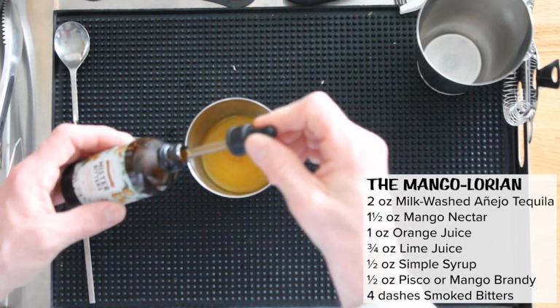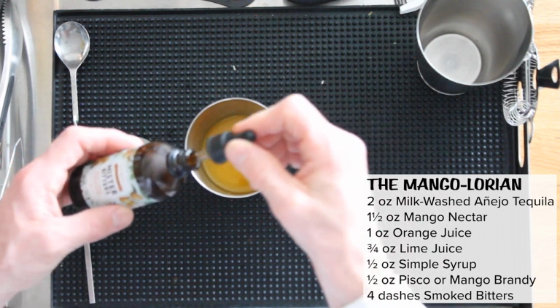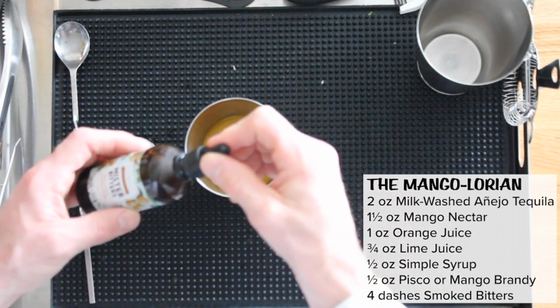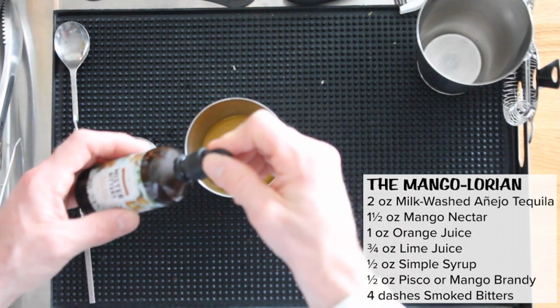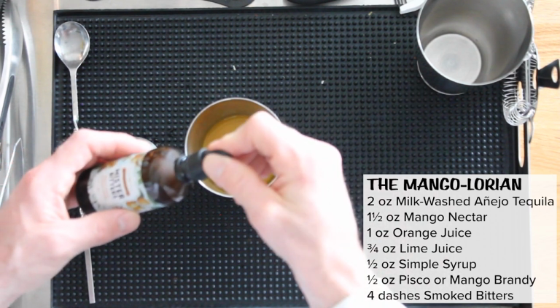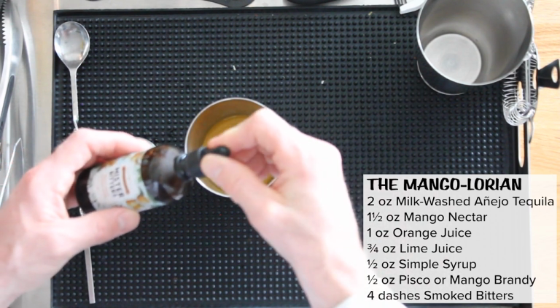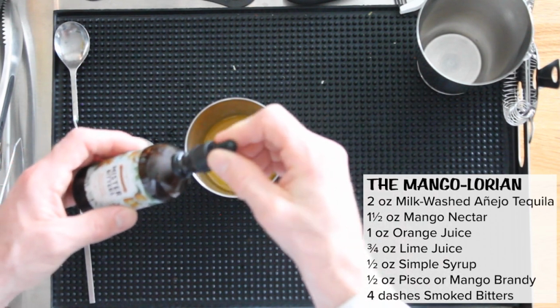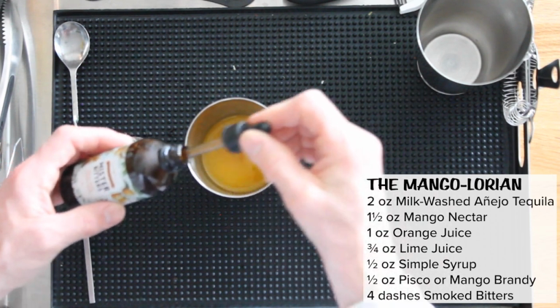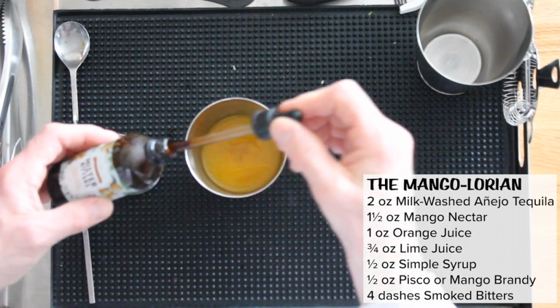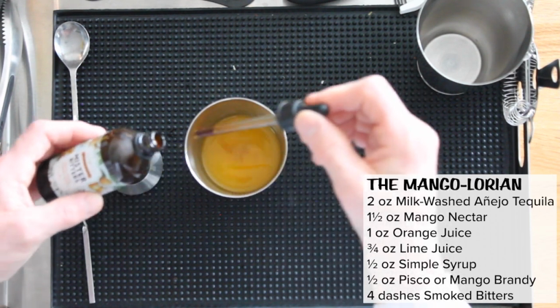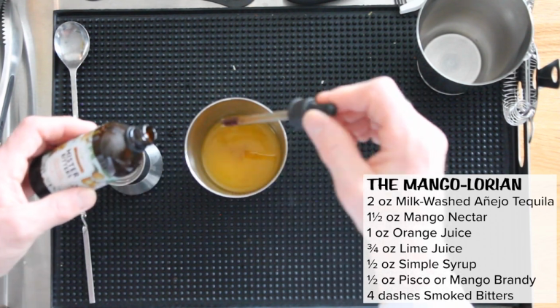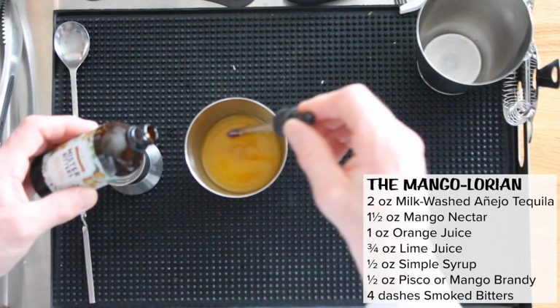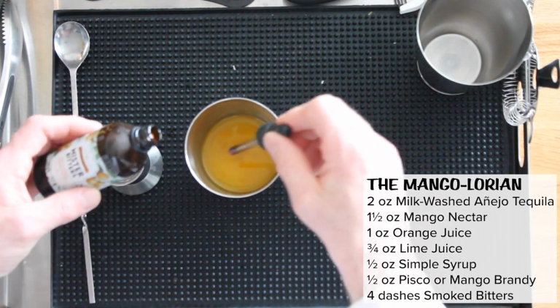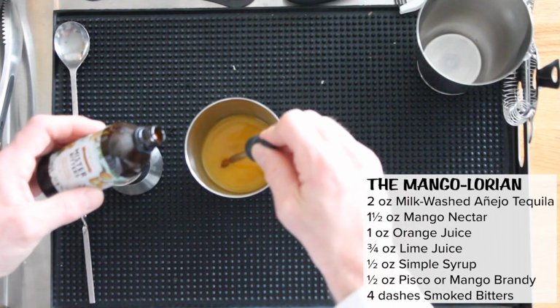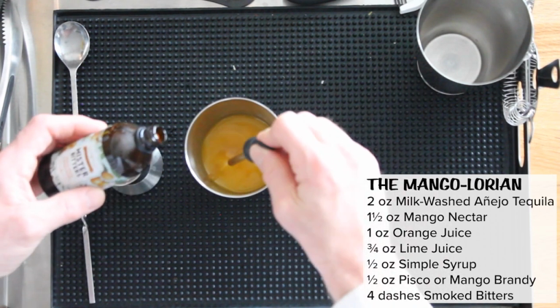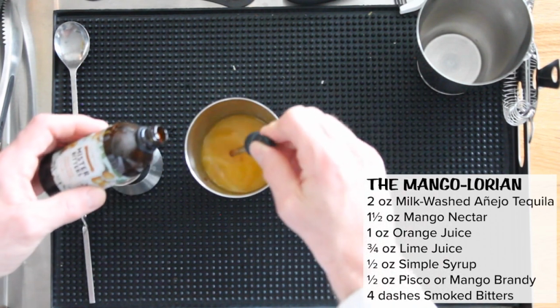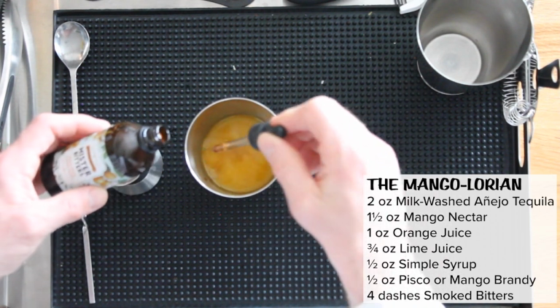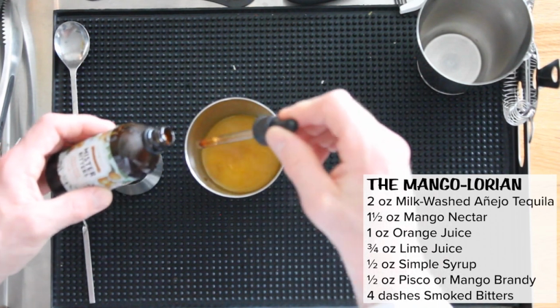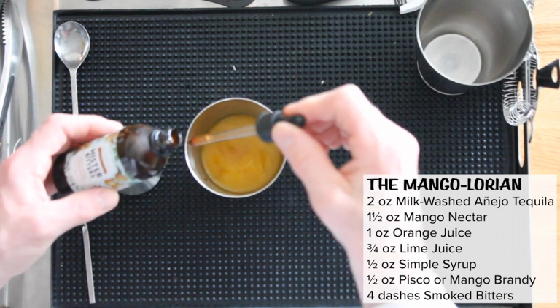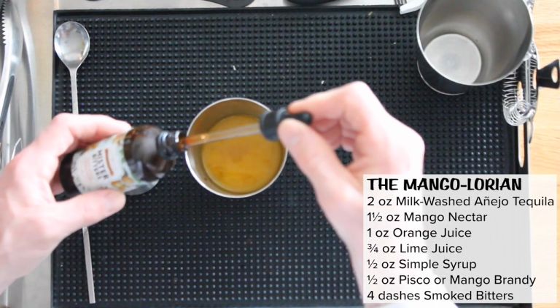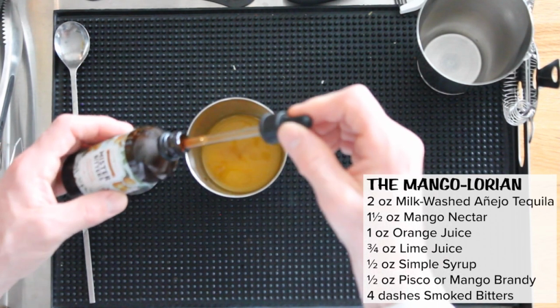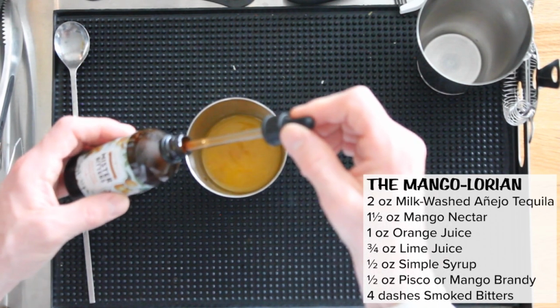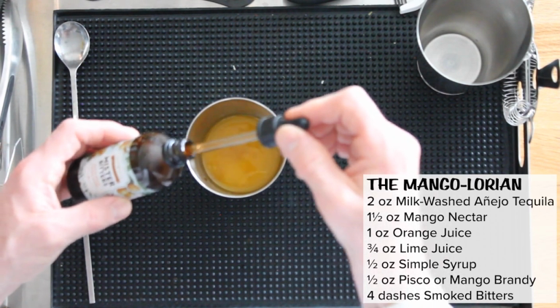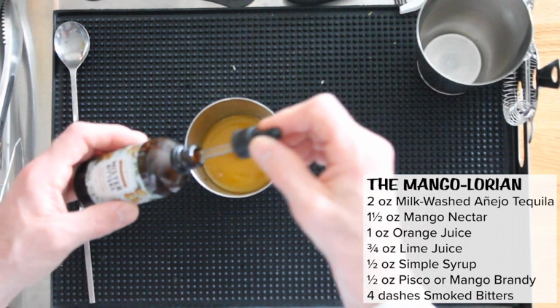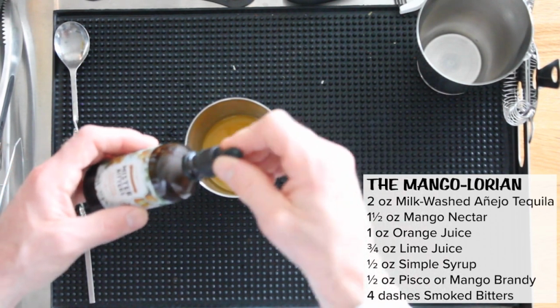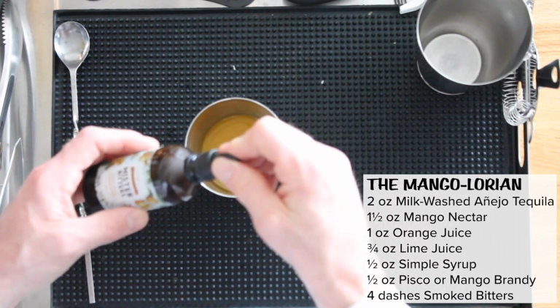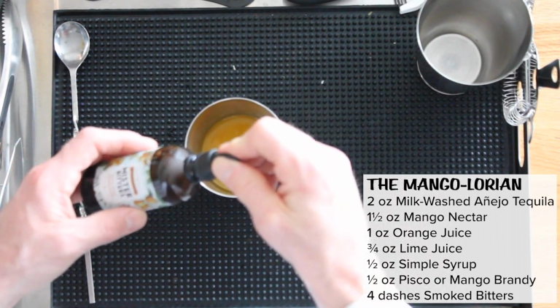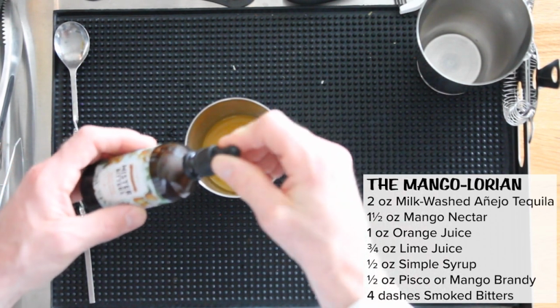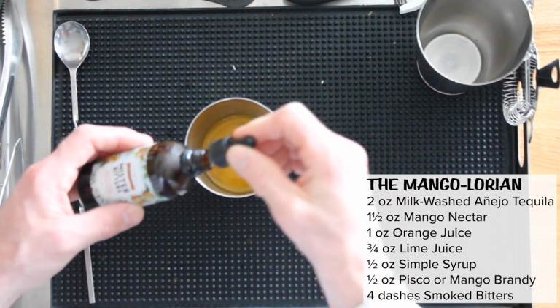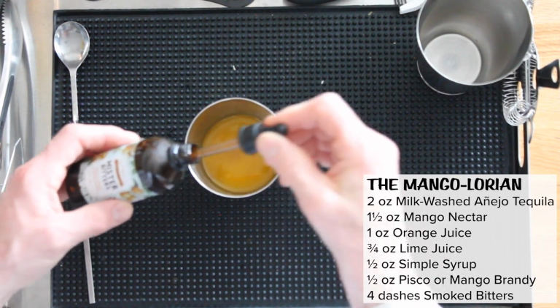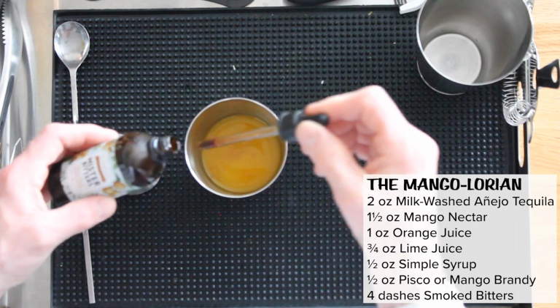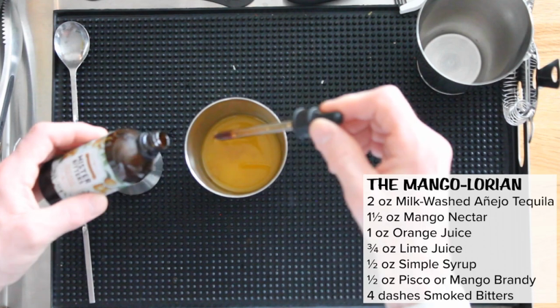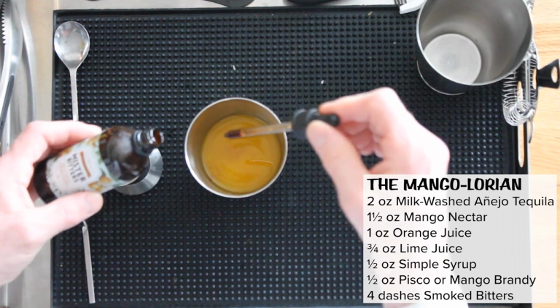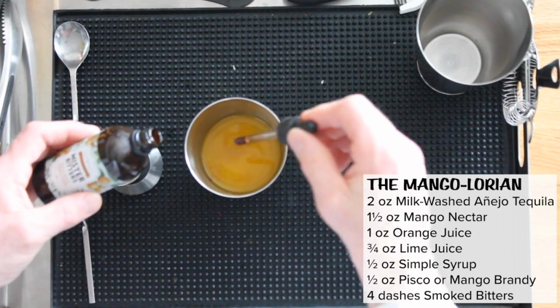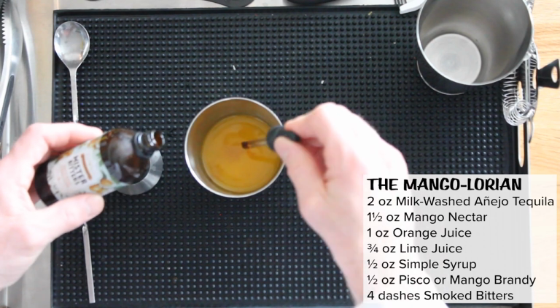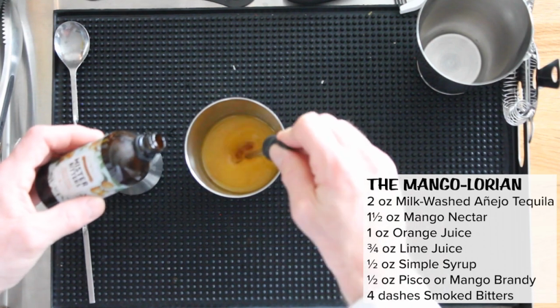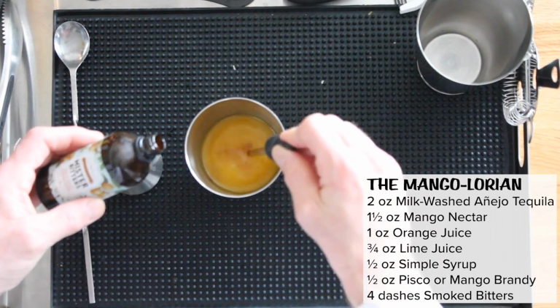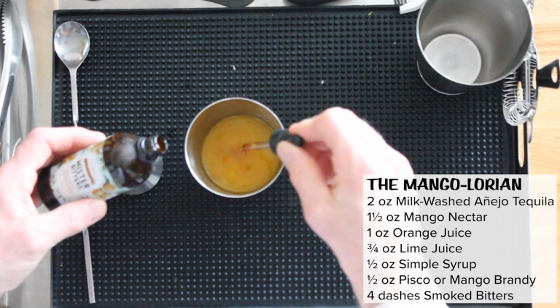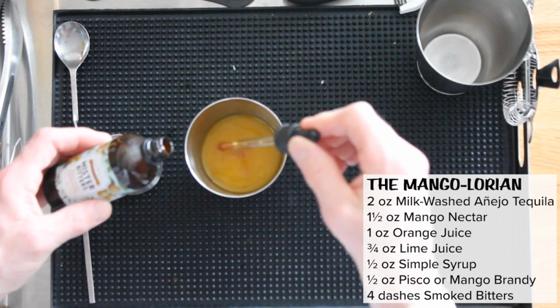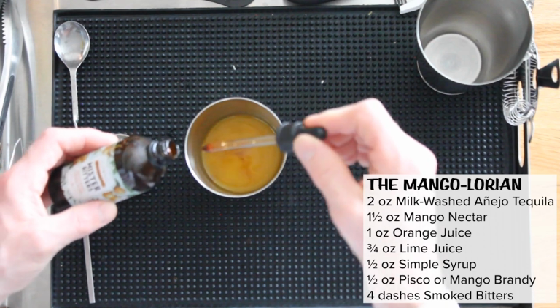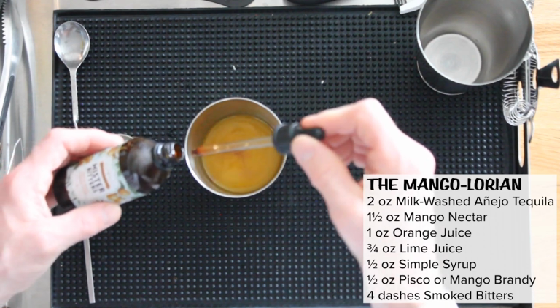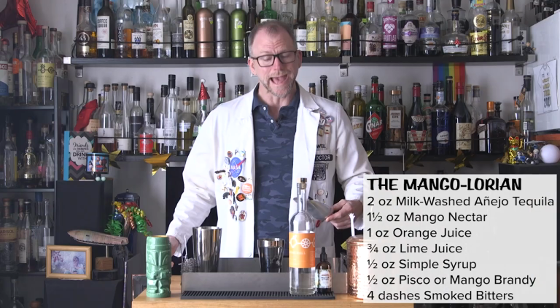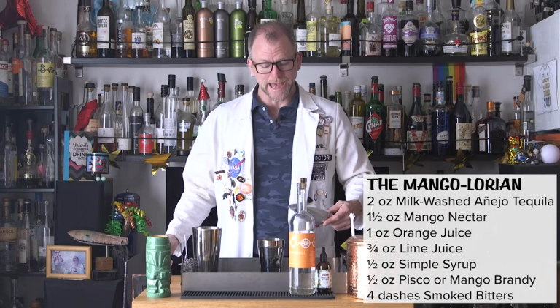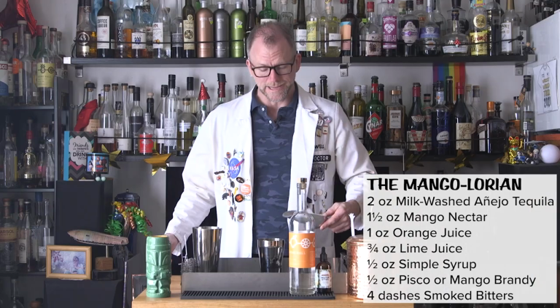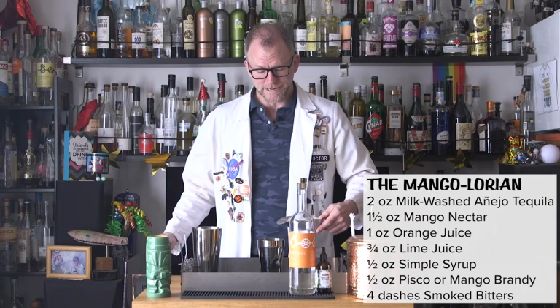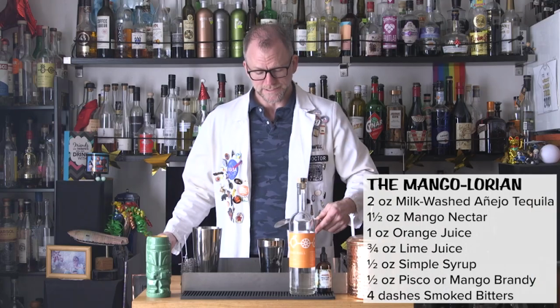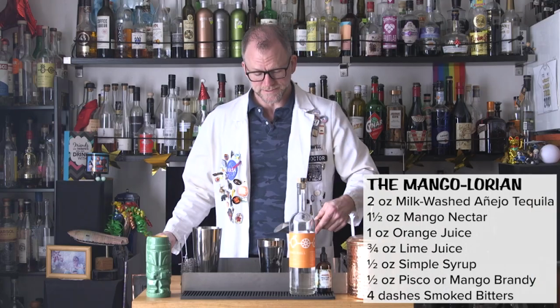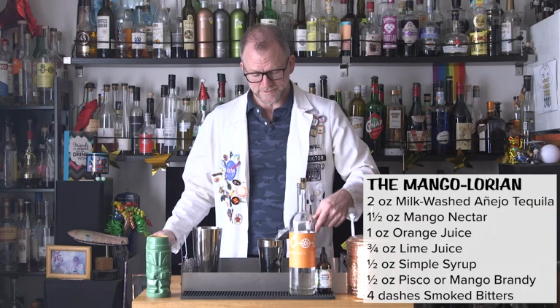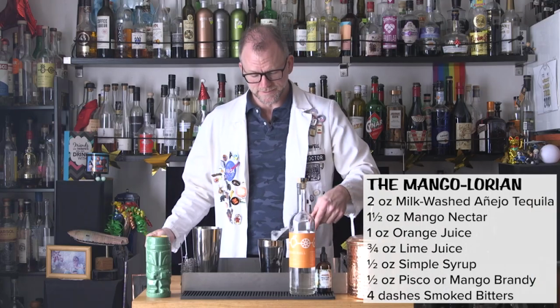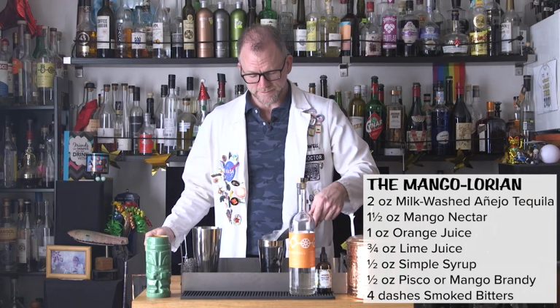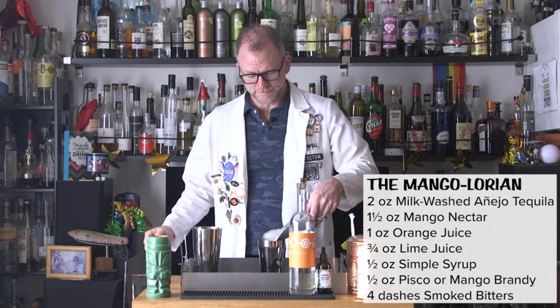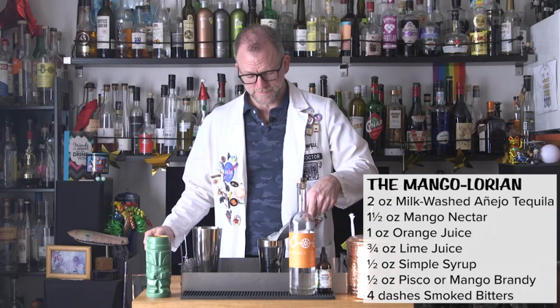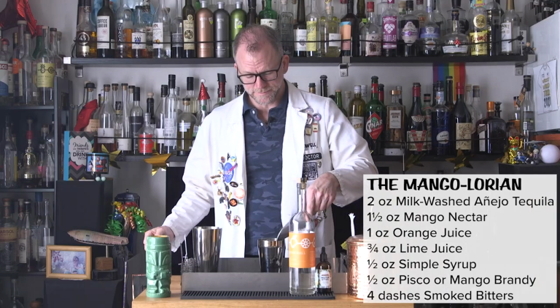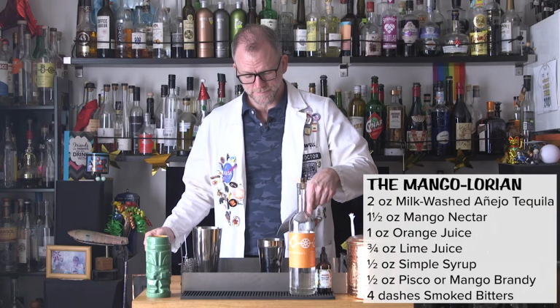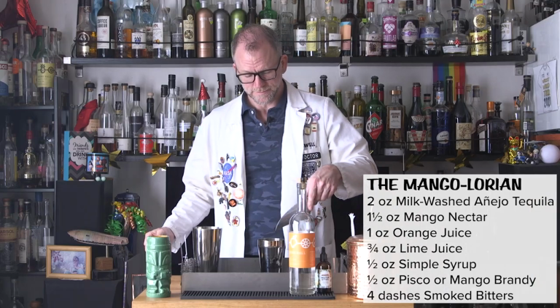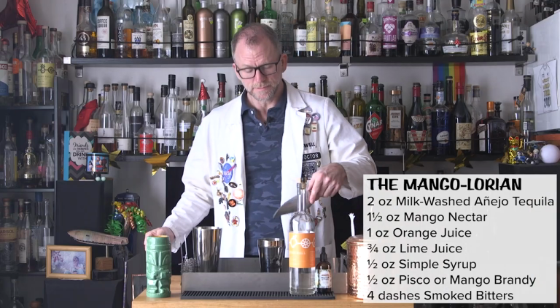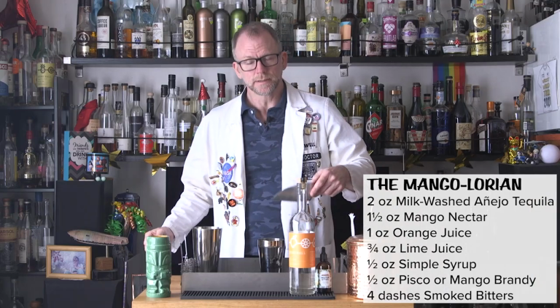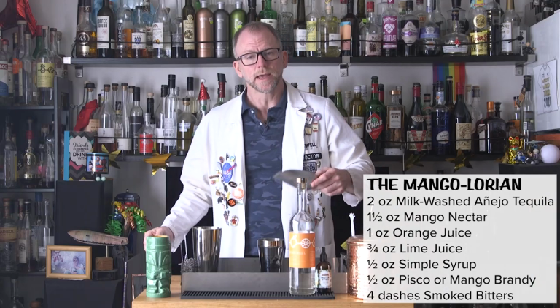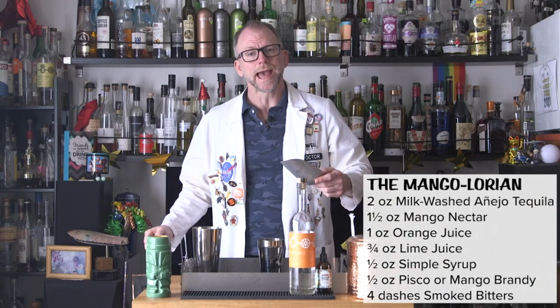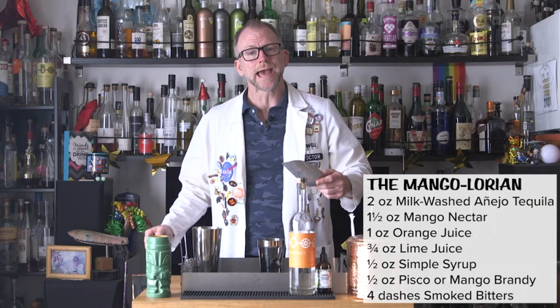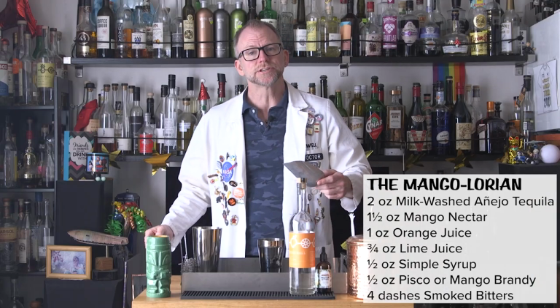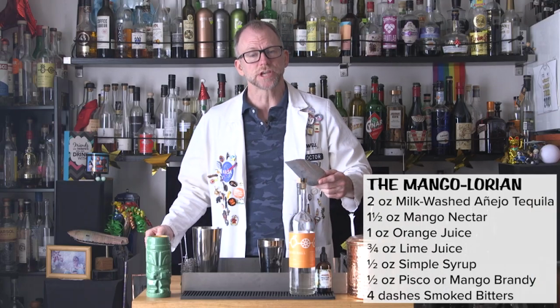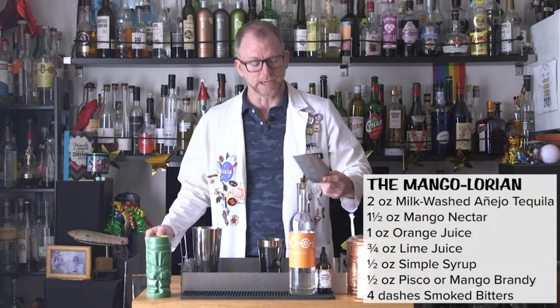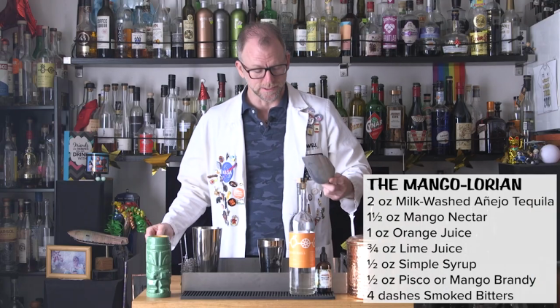And four dashes of smoked bitters to bring out the darker layers of the drink. In this case, I'm using Mr. Bitters honeyed apricot and smoked hickory bitters. Add ice and shake.